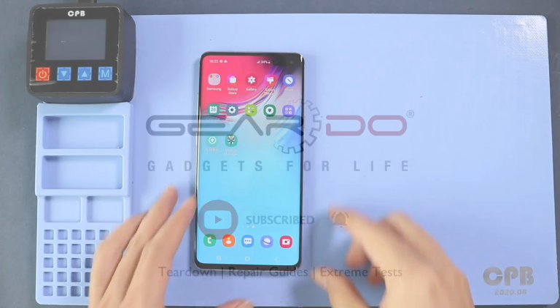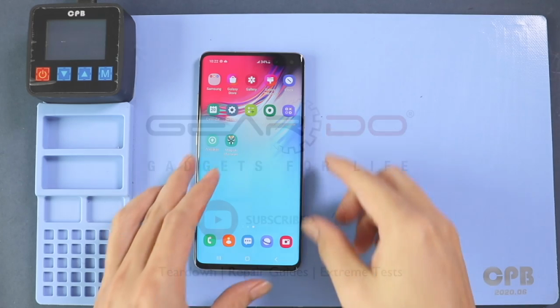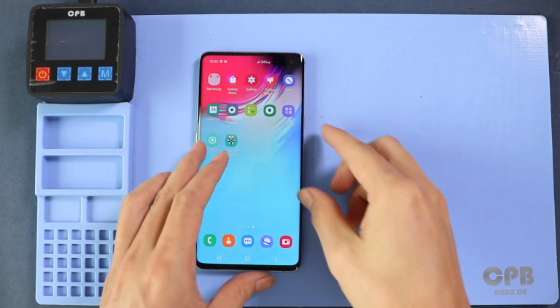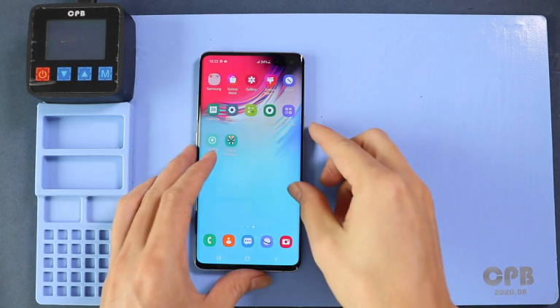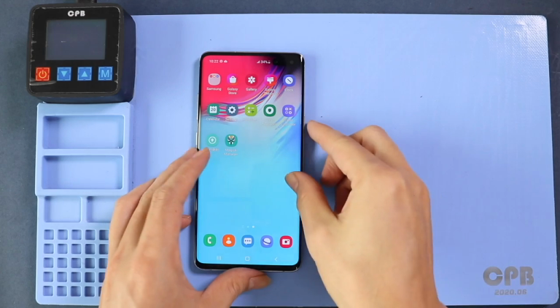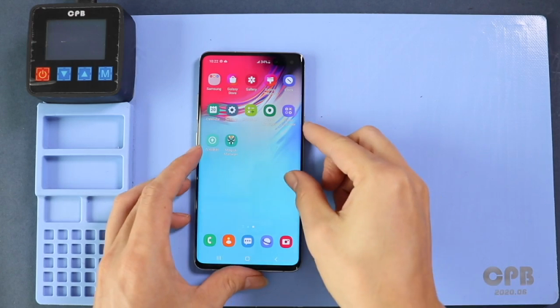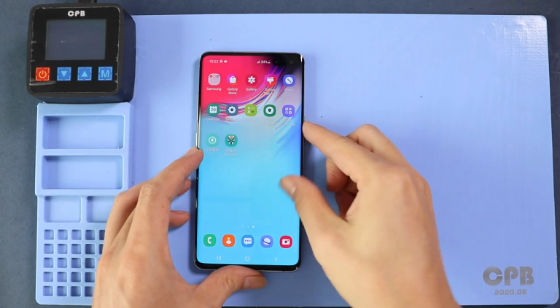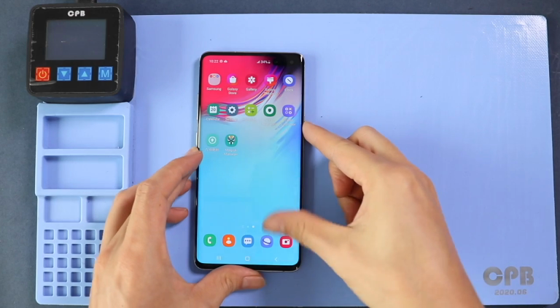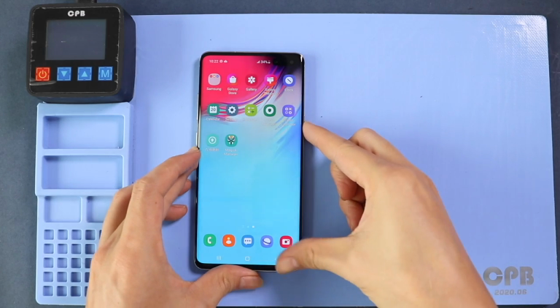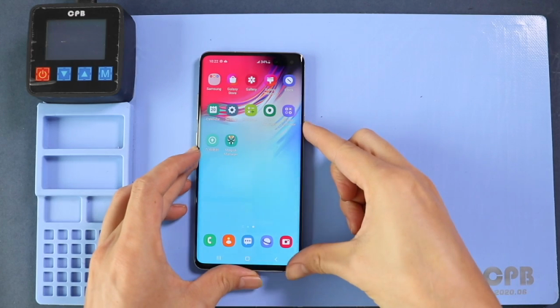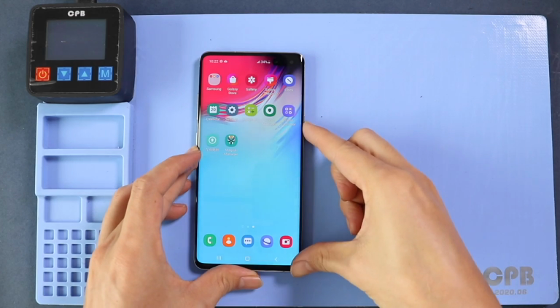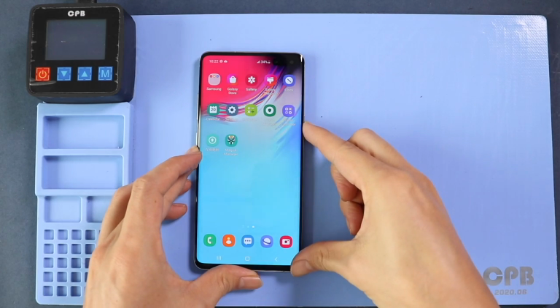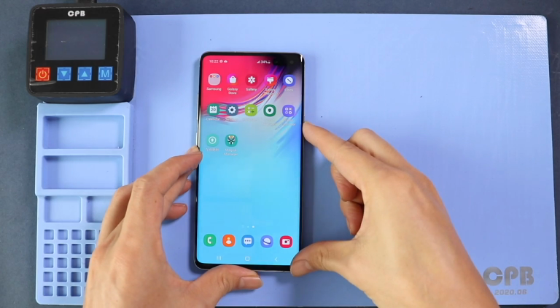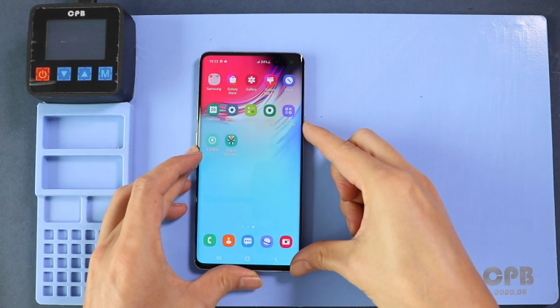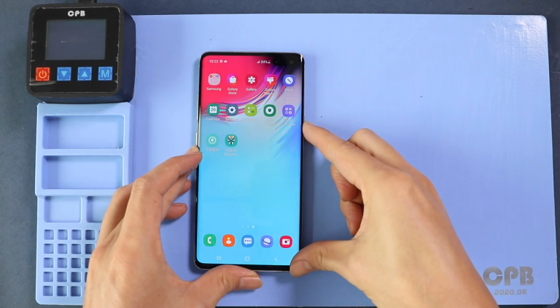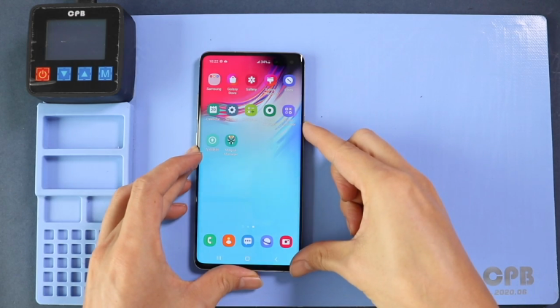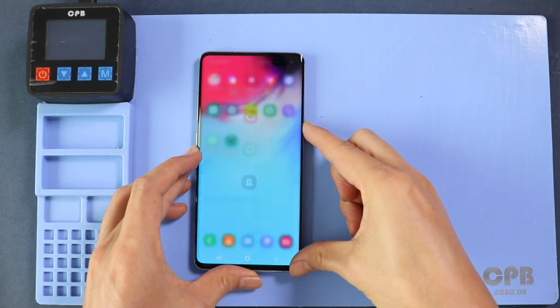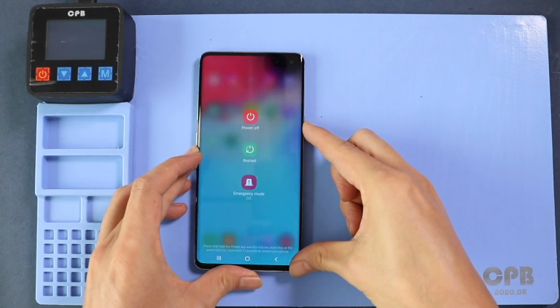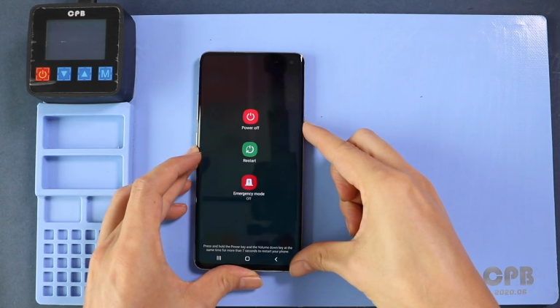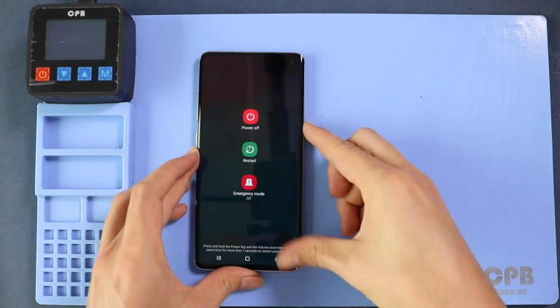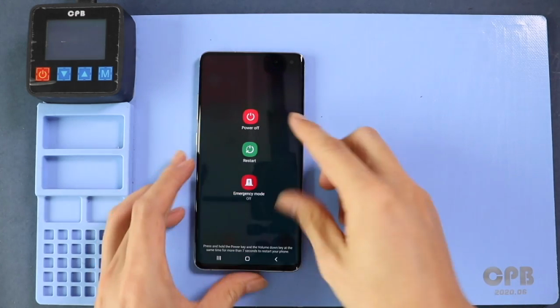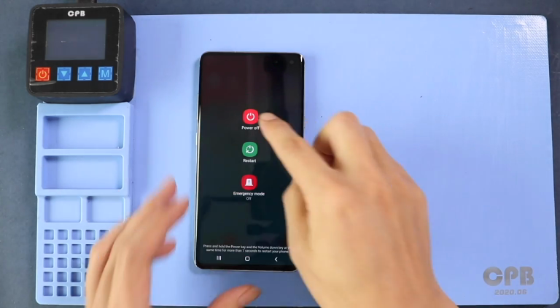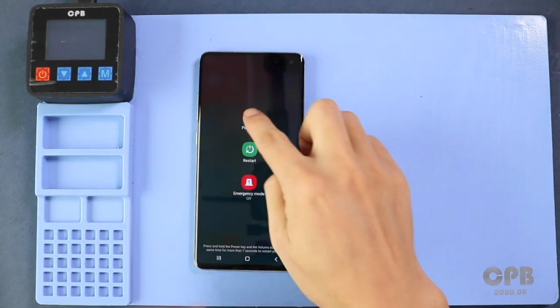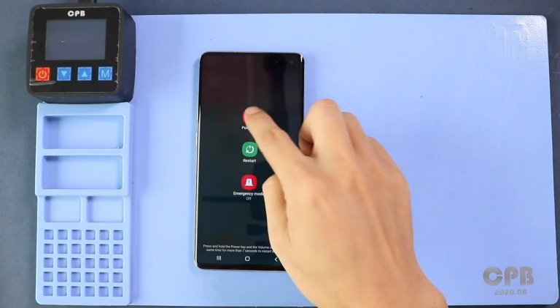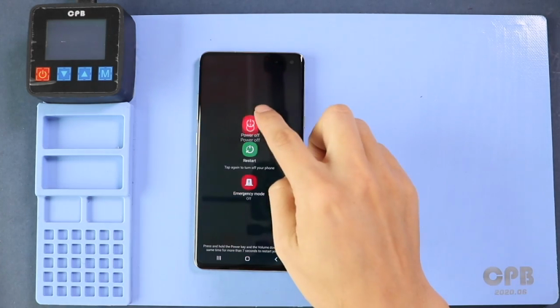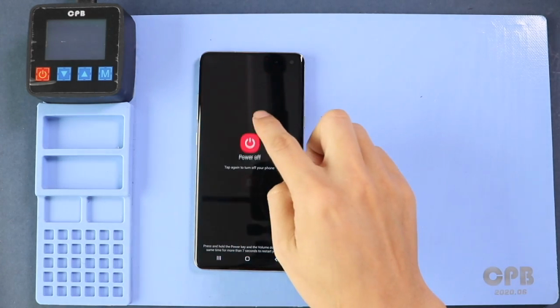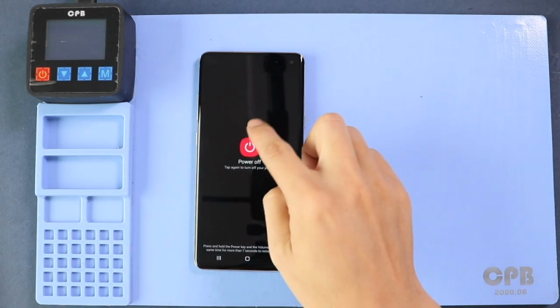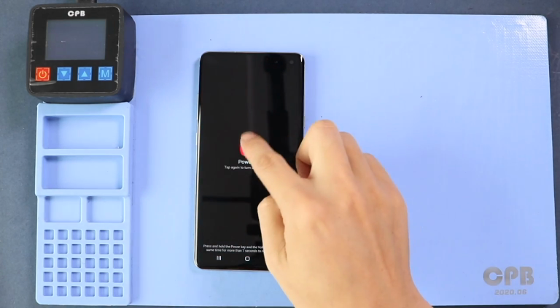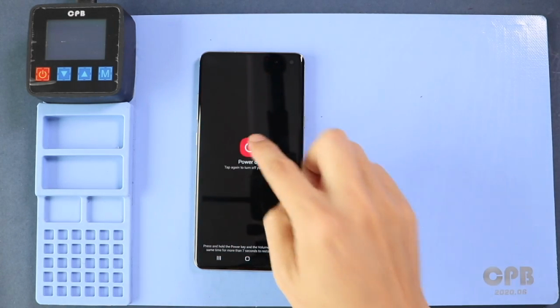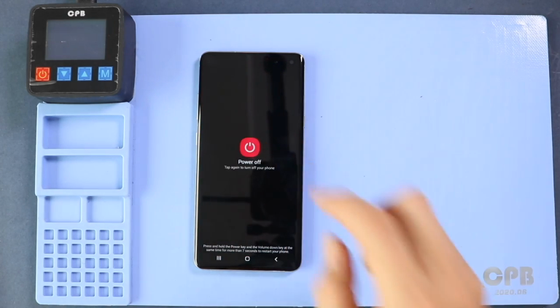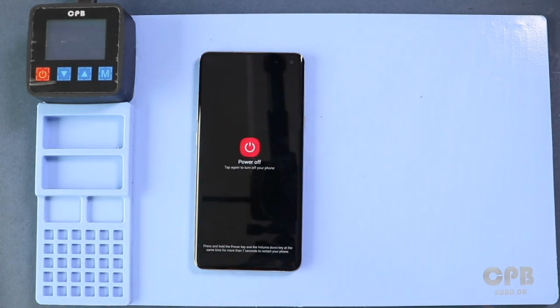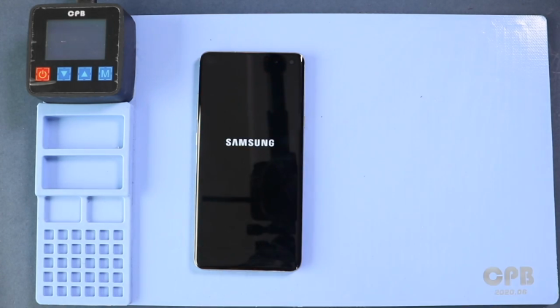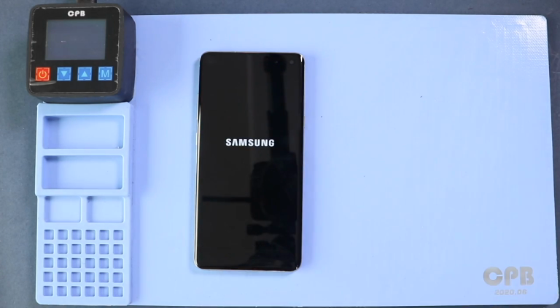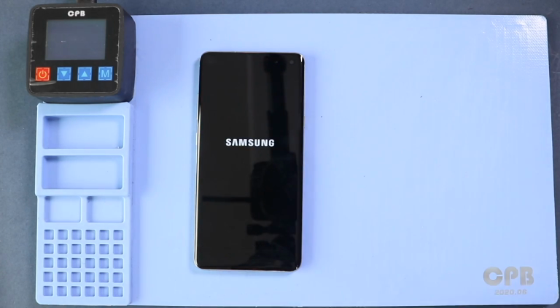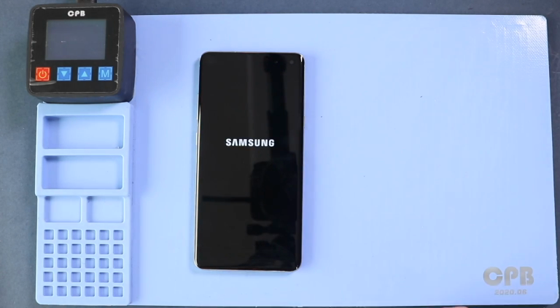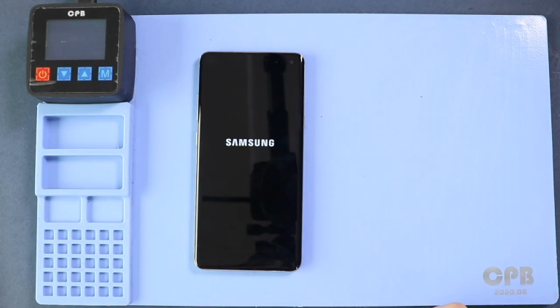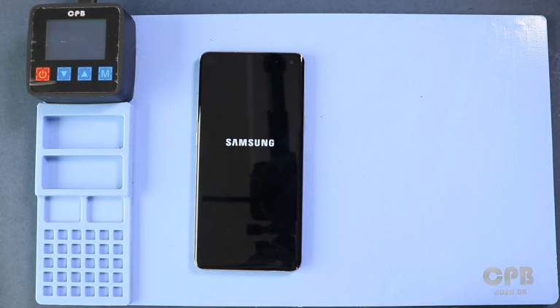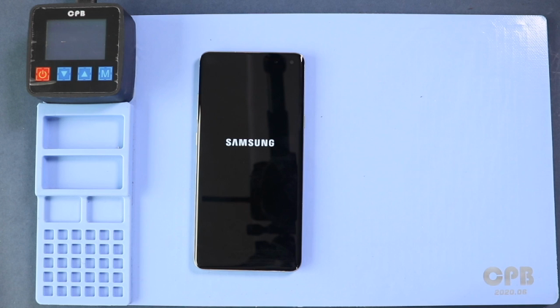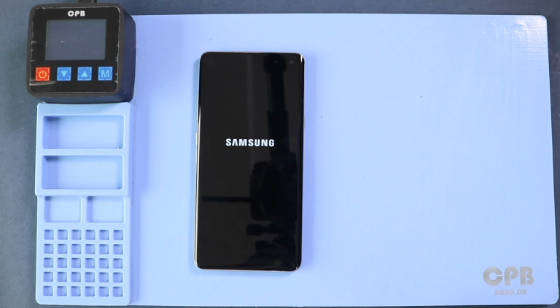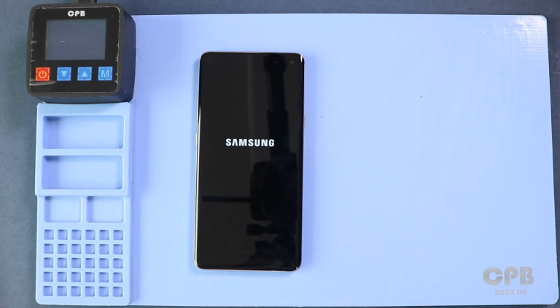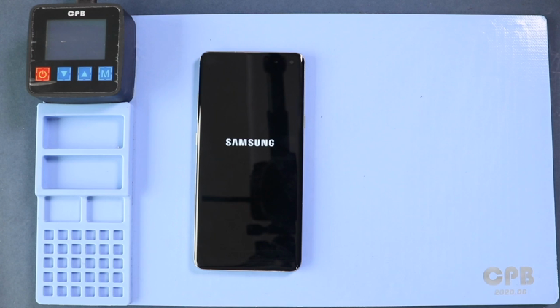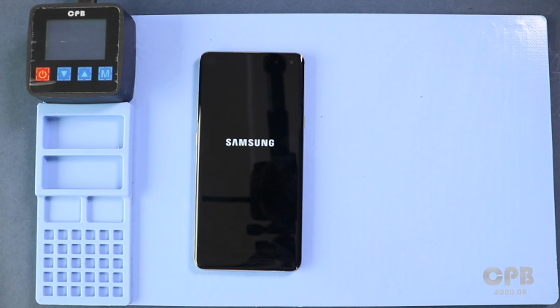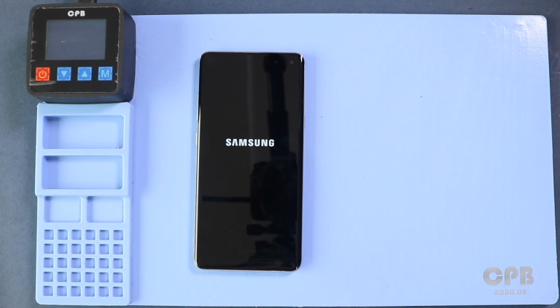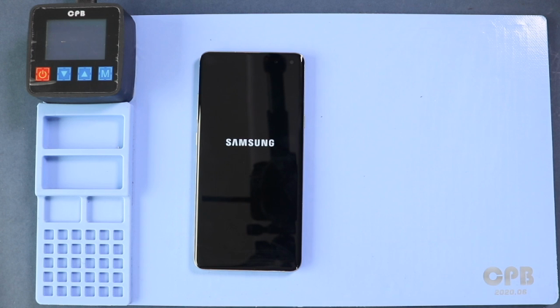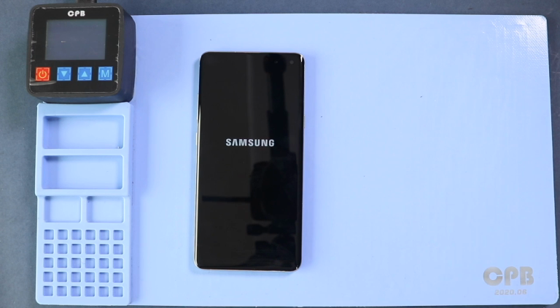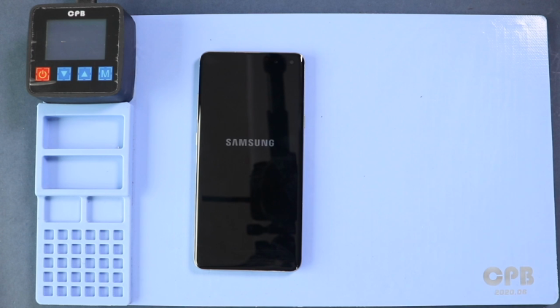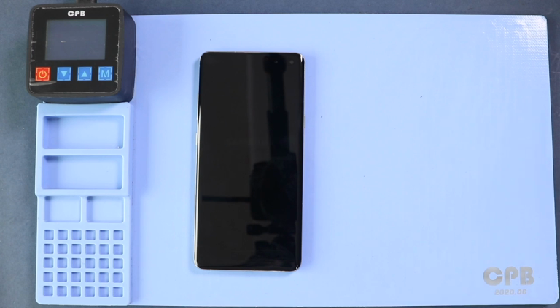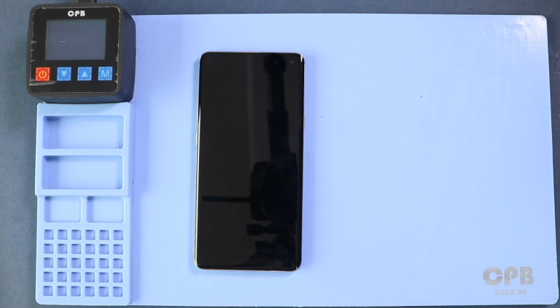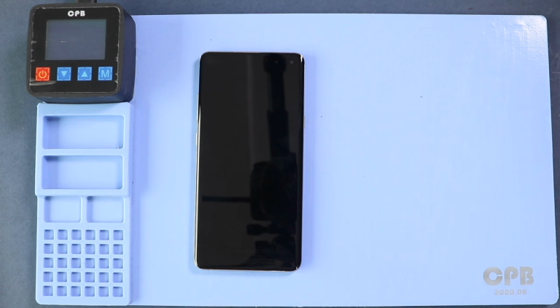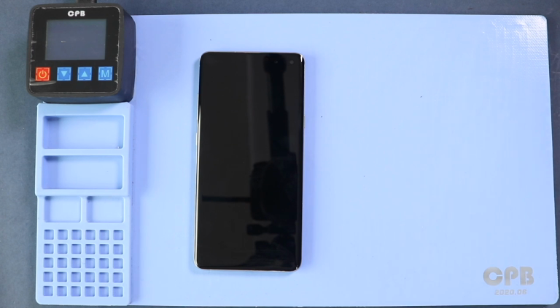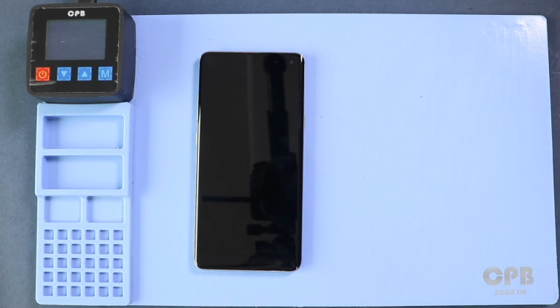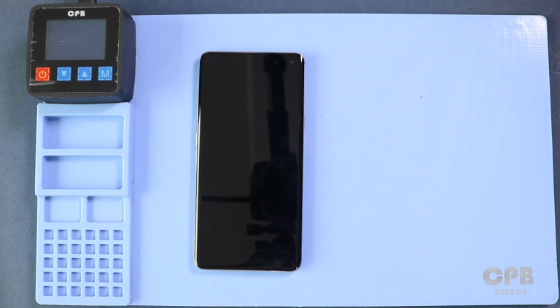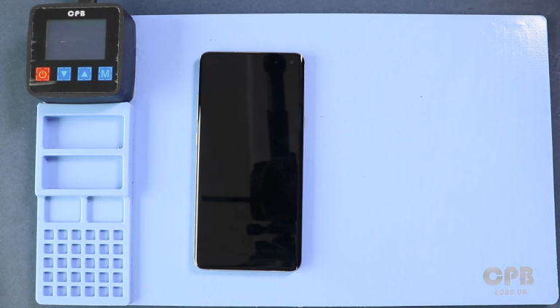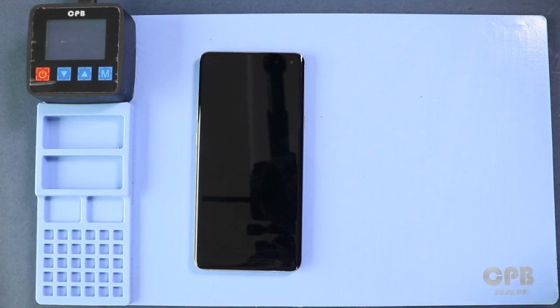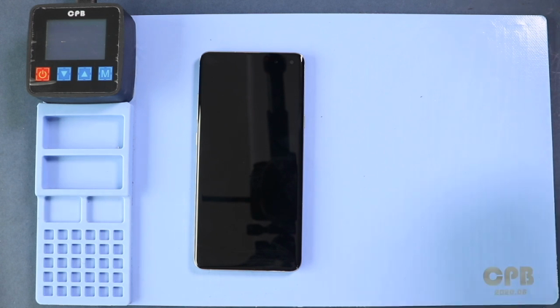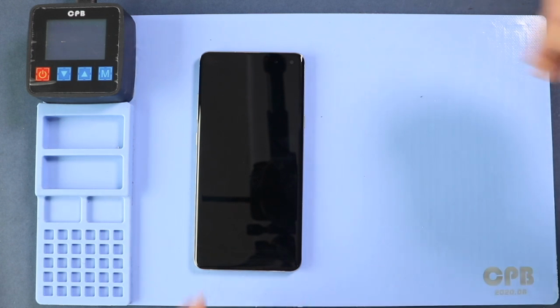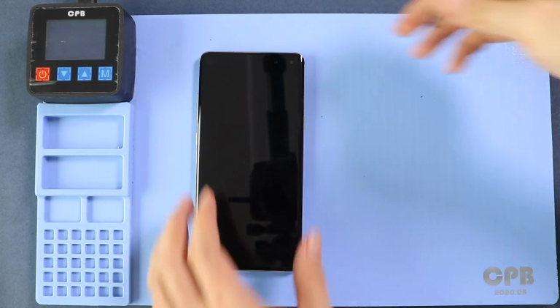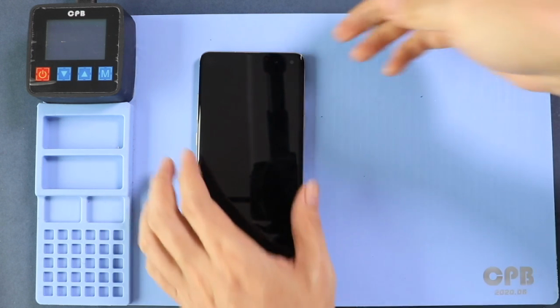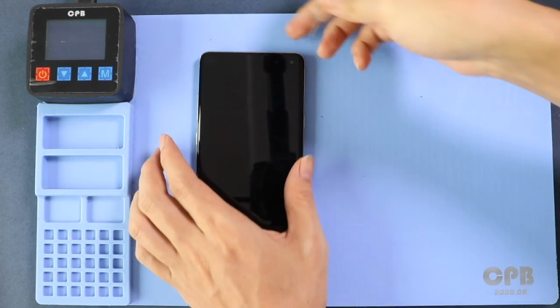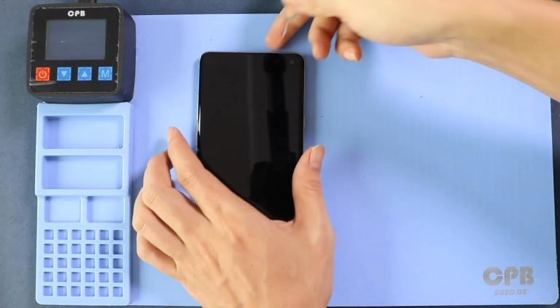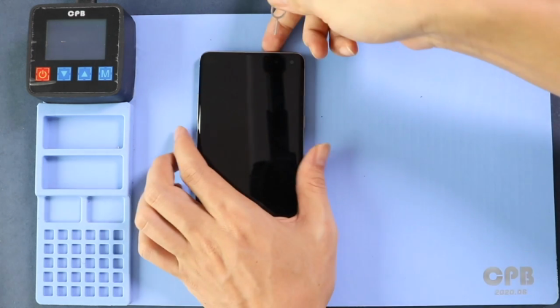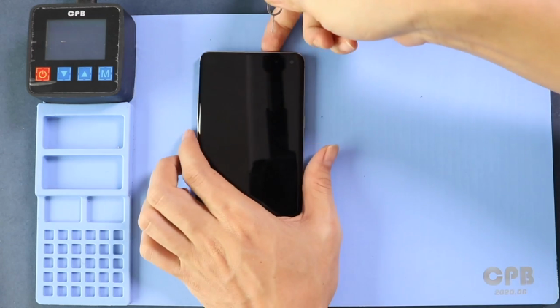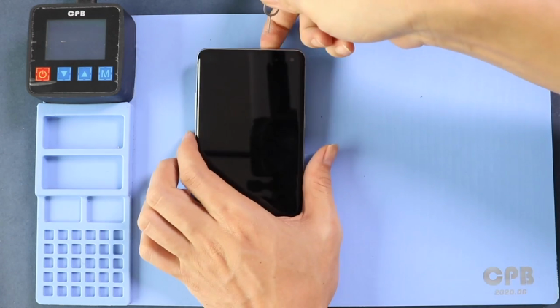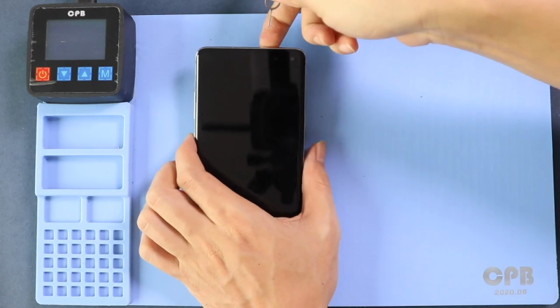Hi everyone, welcome back to Gedo. Today we will show you how to replace the front and rear cameras on the Samsung Galaxy S10 5G mobile phone.